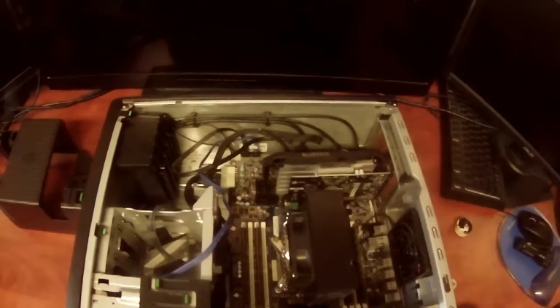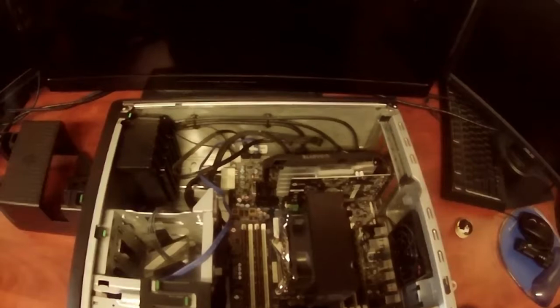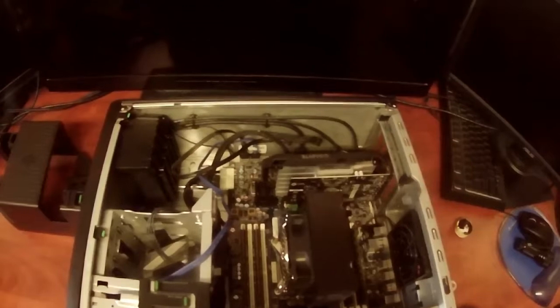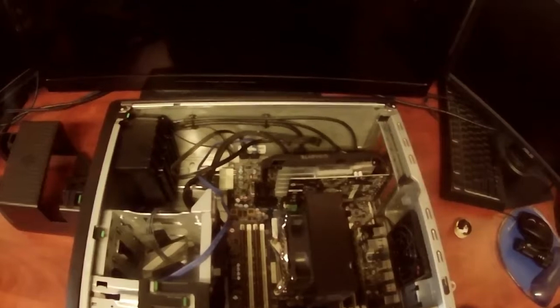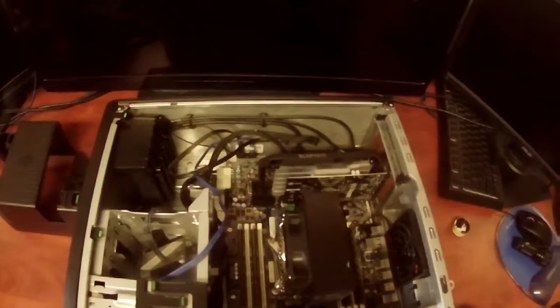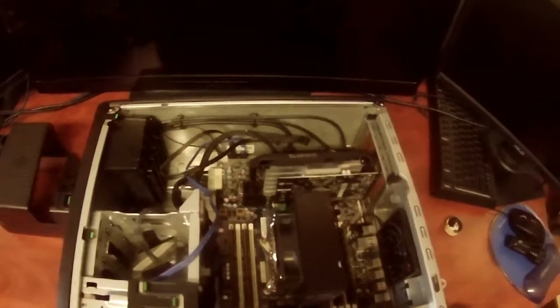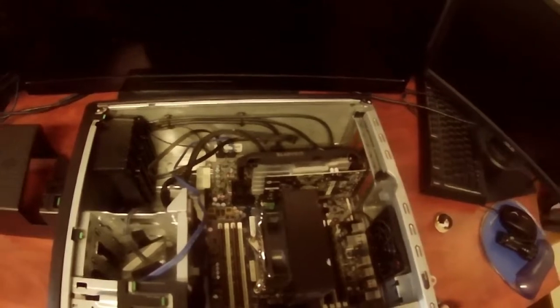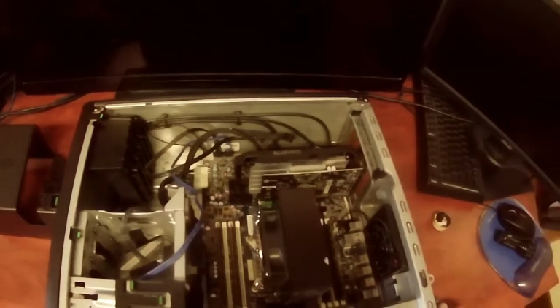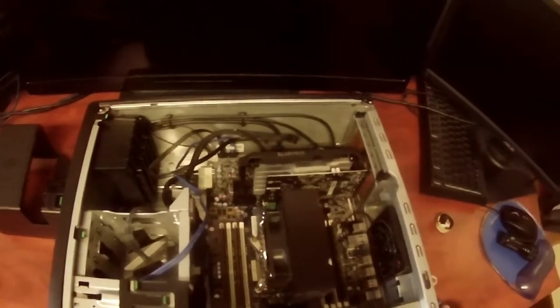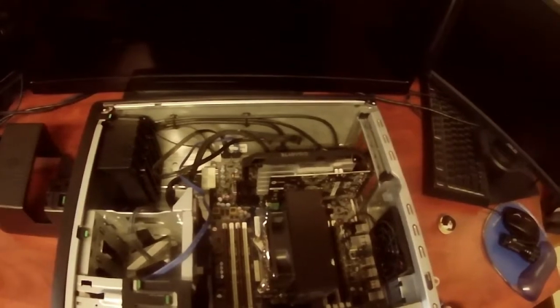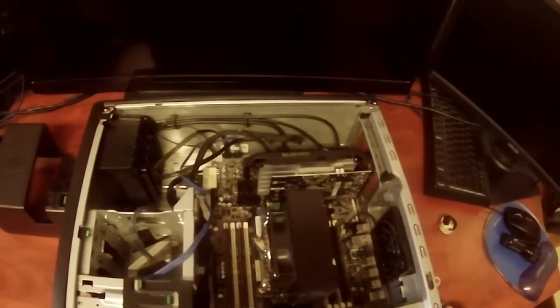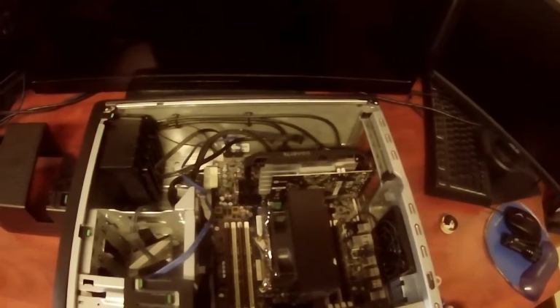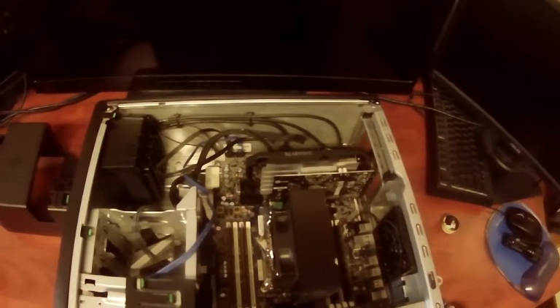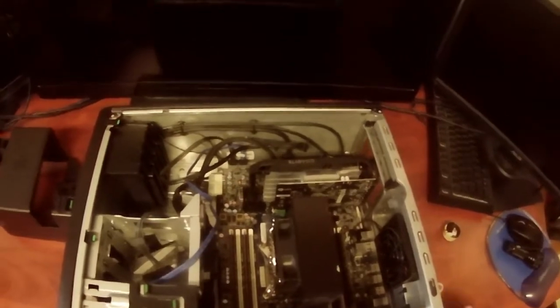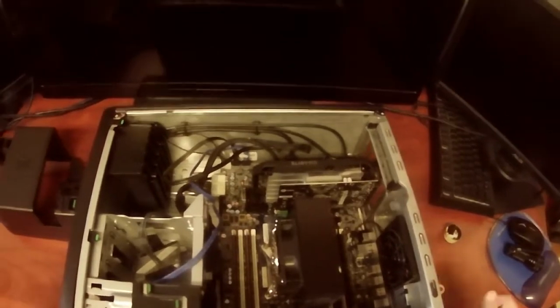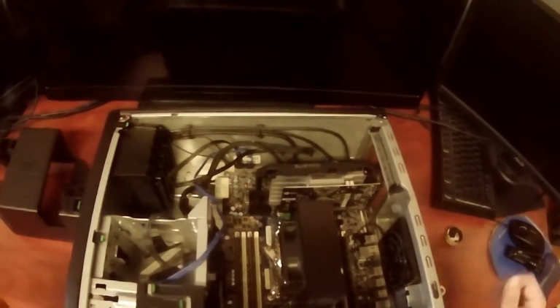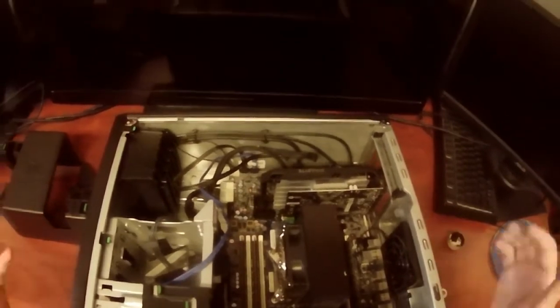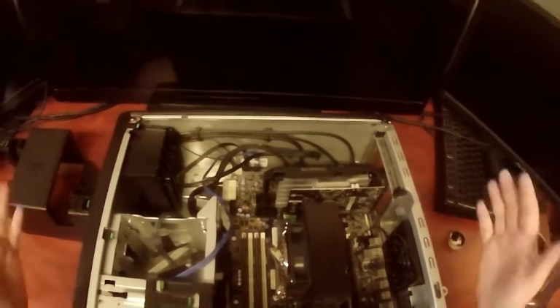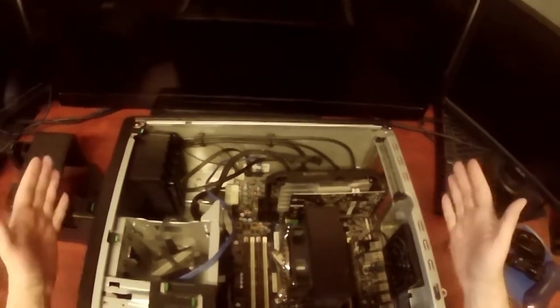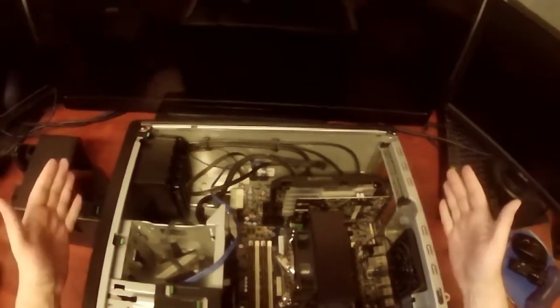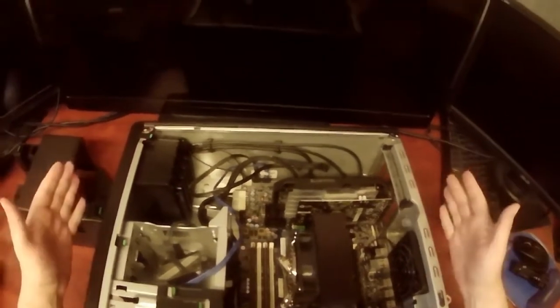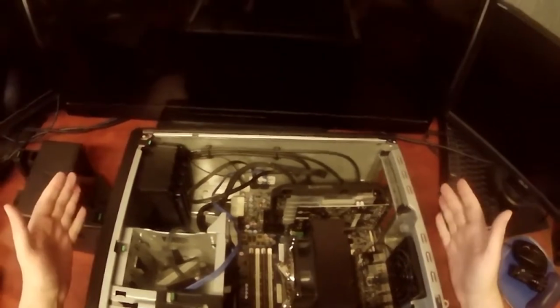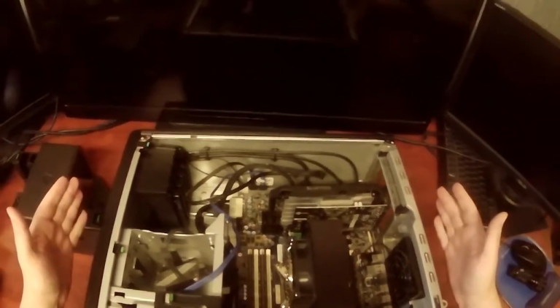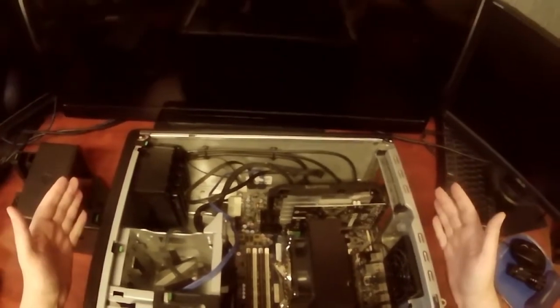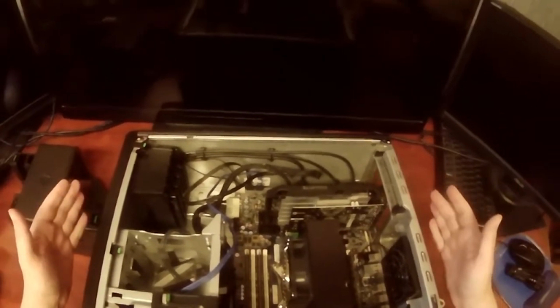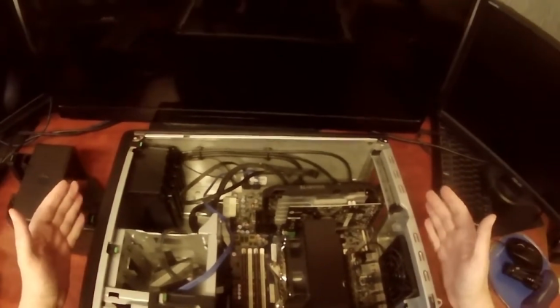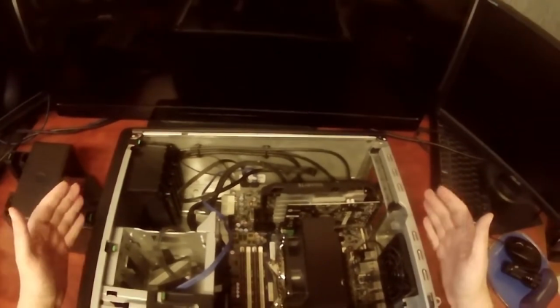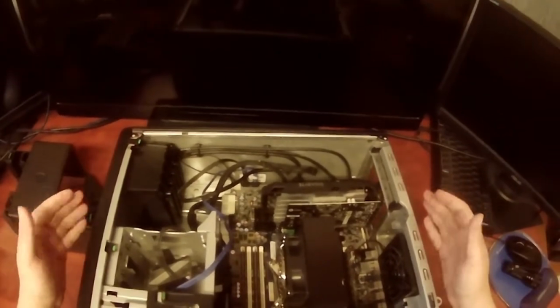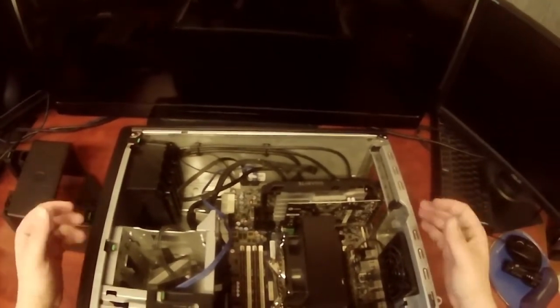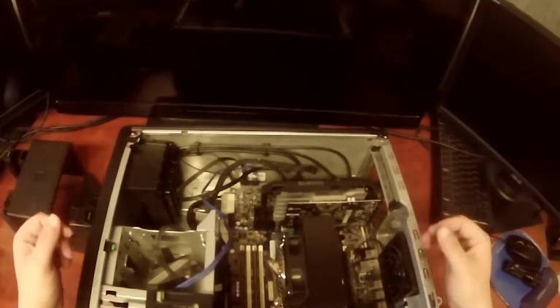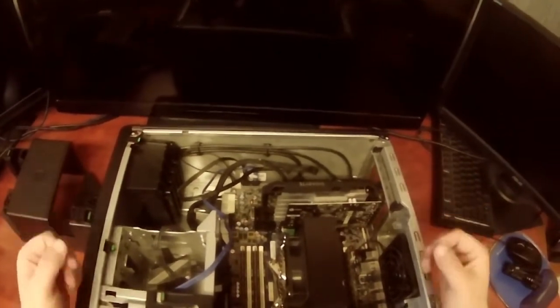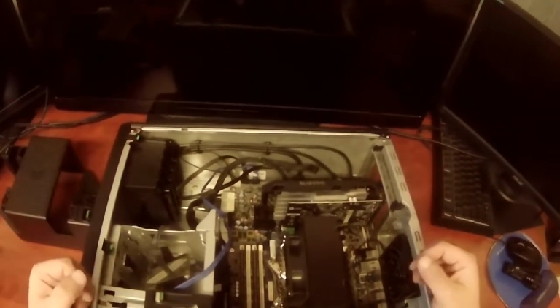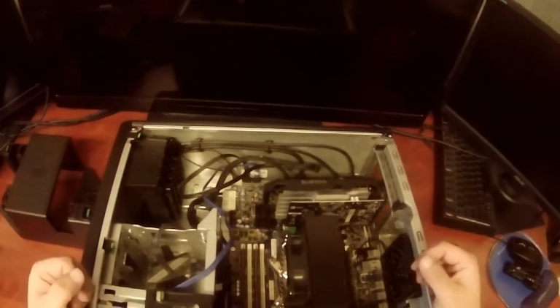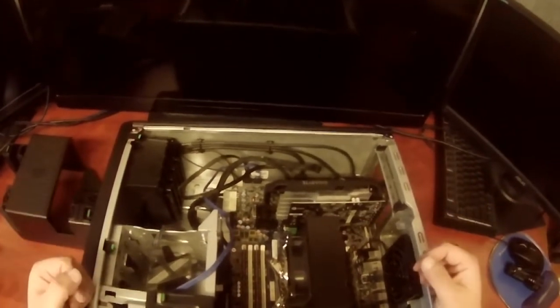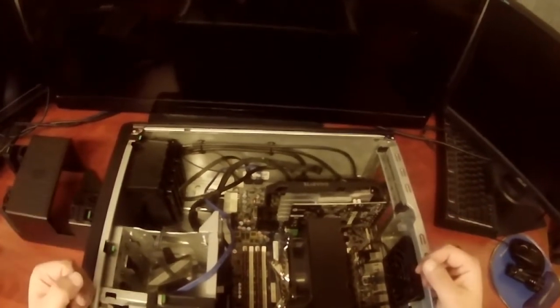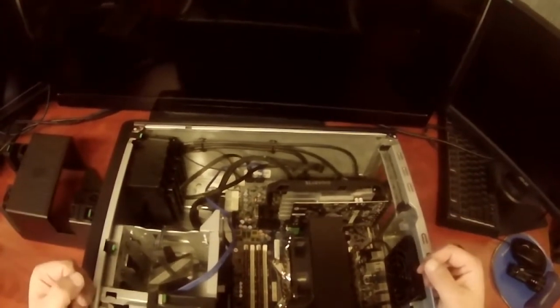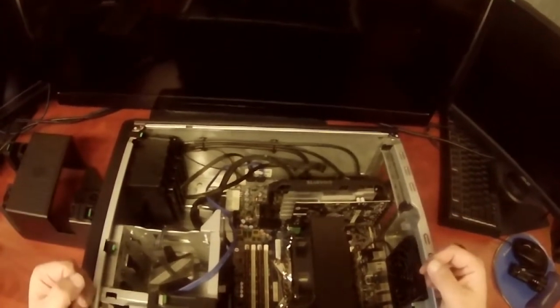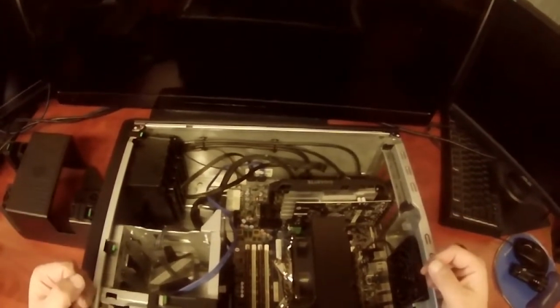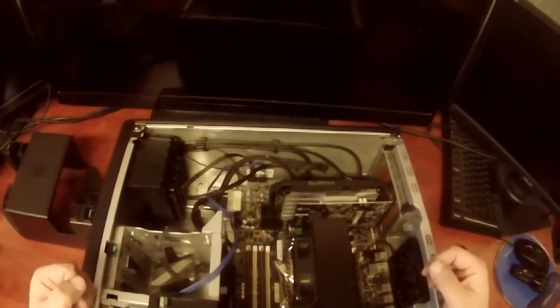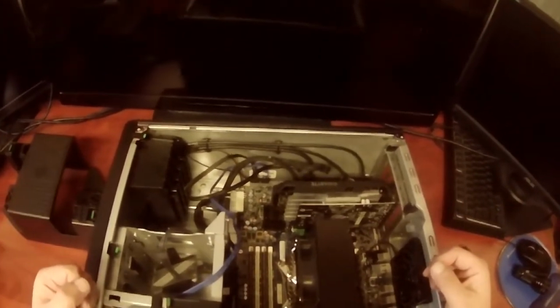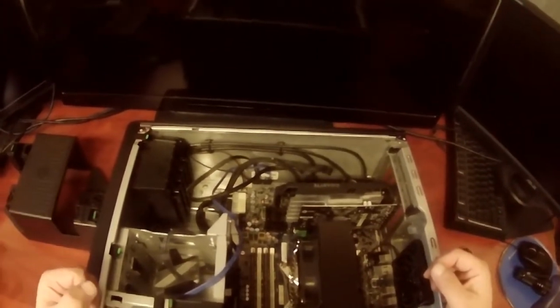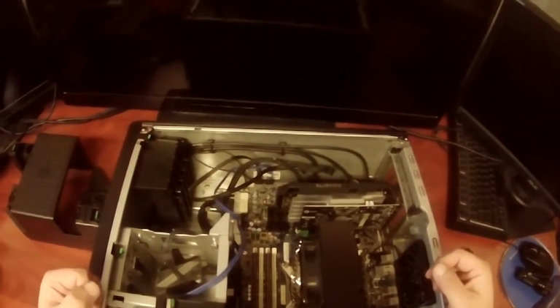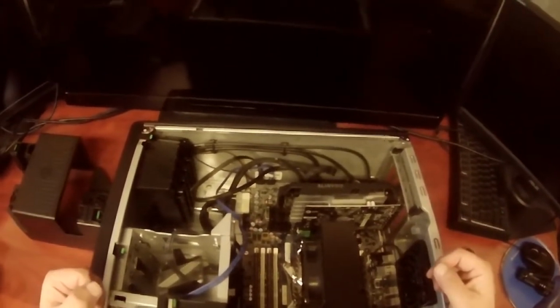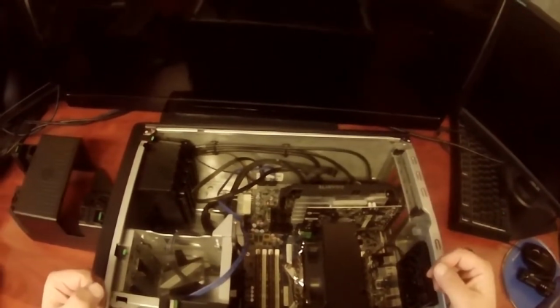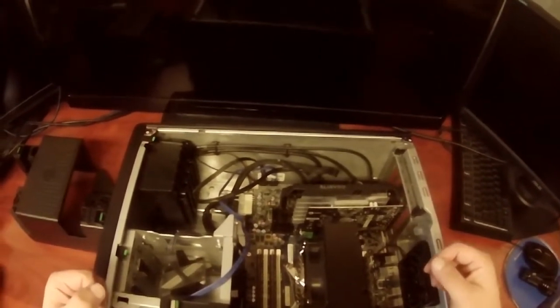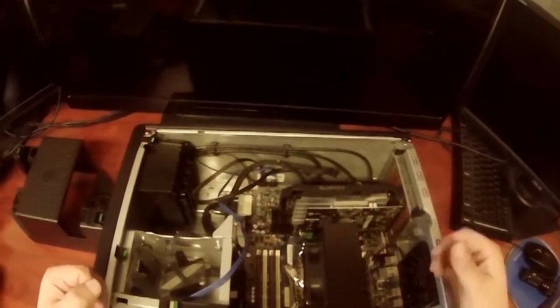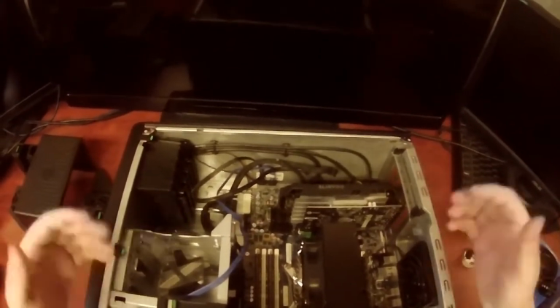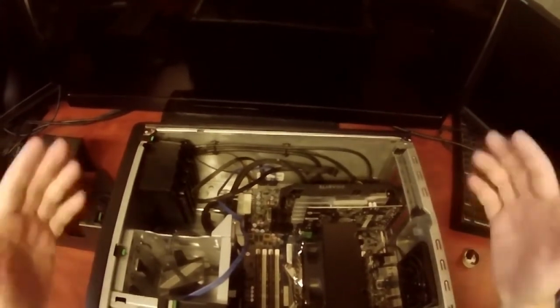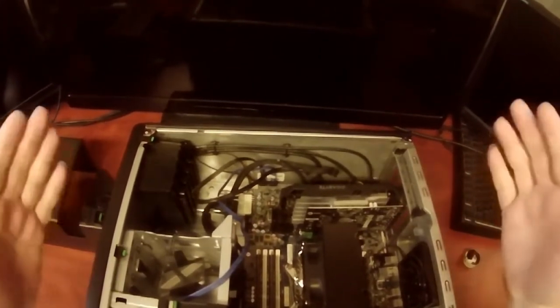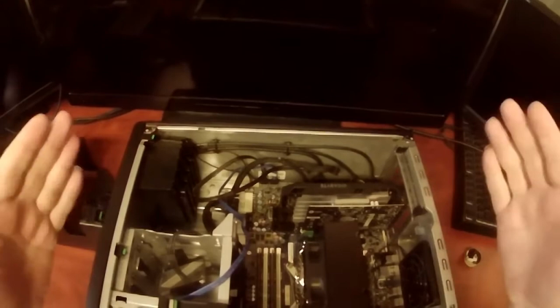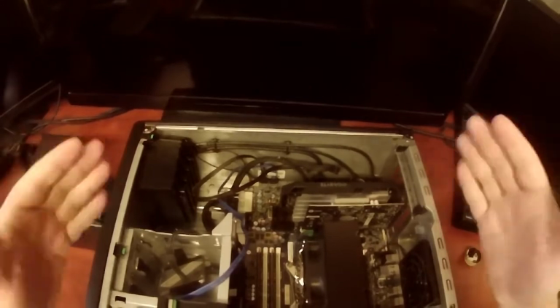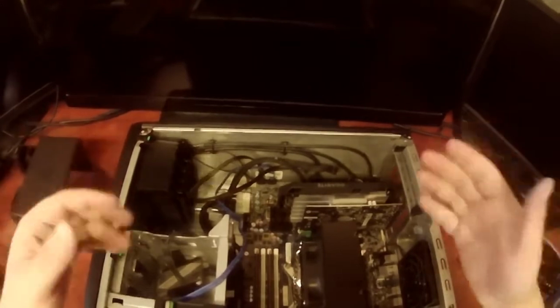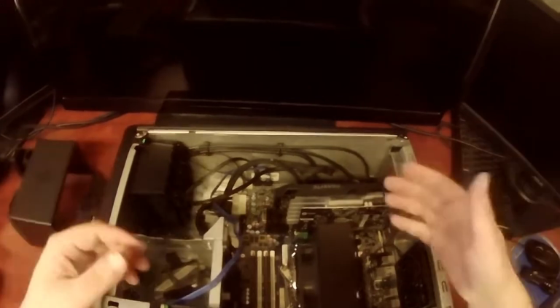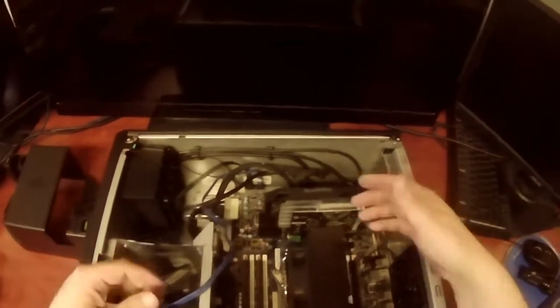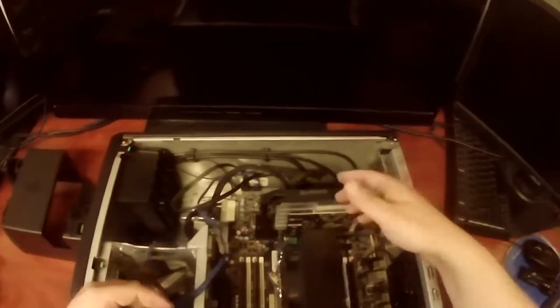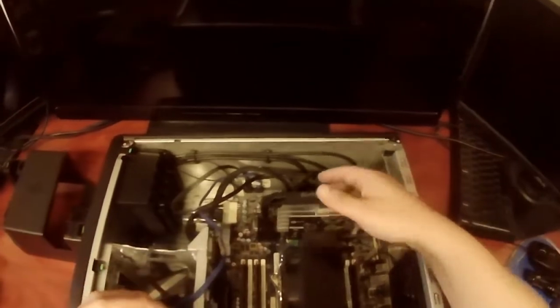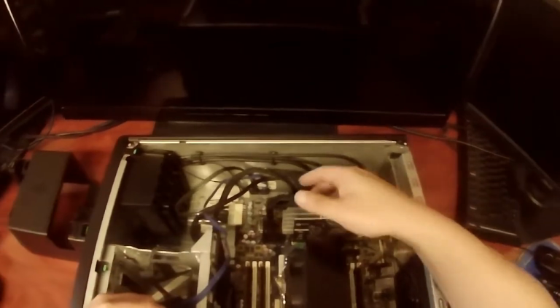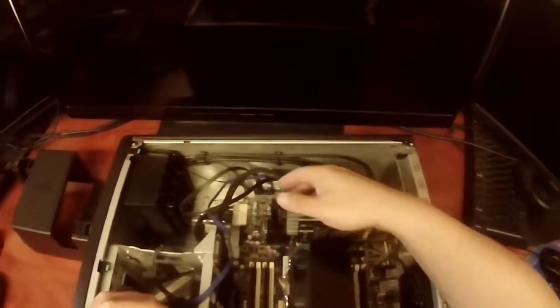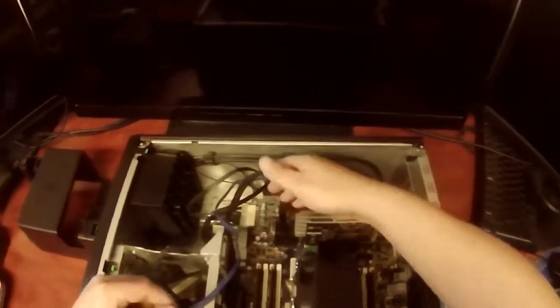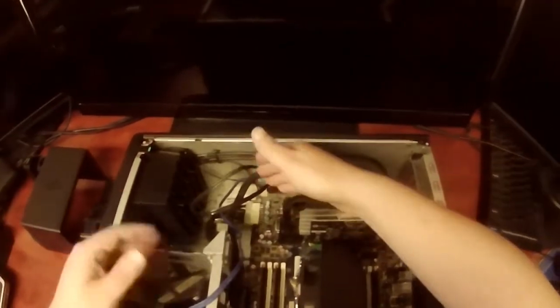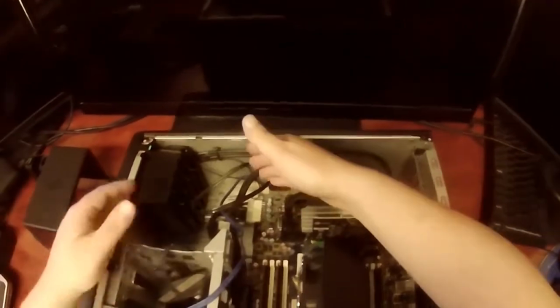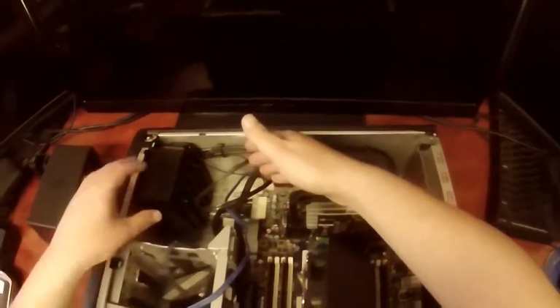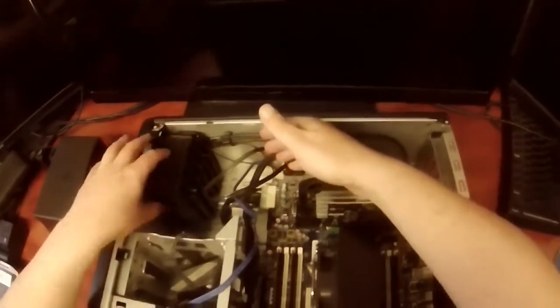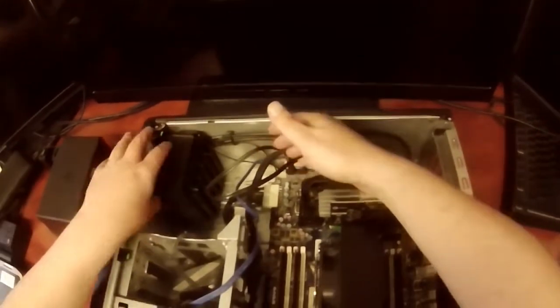Welcome to BOV Builds. I'm your host Mike Butt. Today we're going to be taking a look inside the HP Z440.